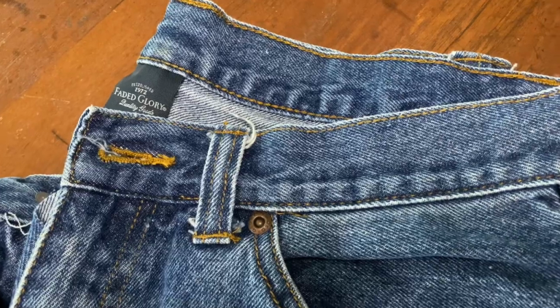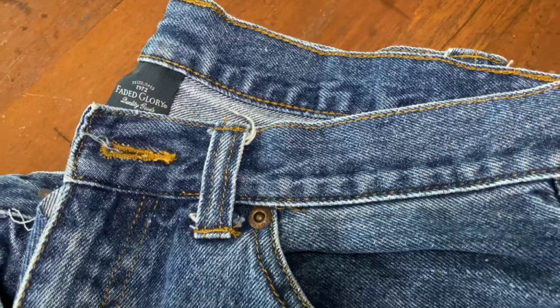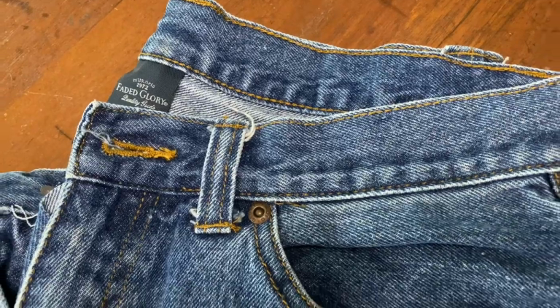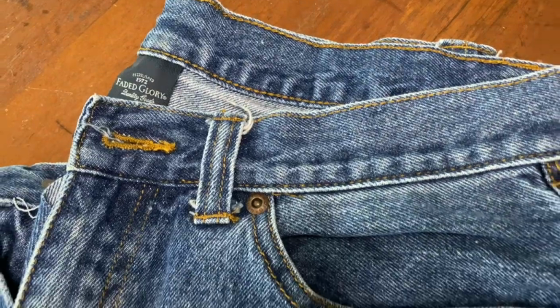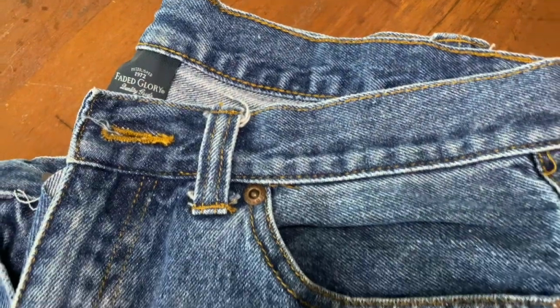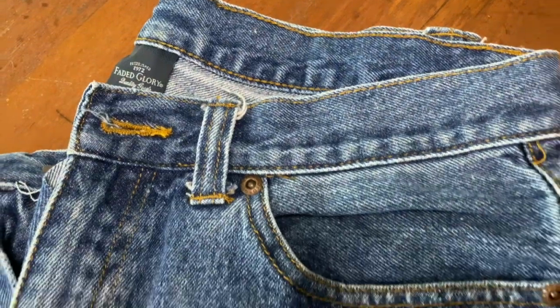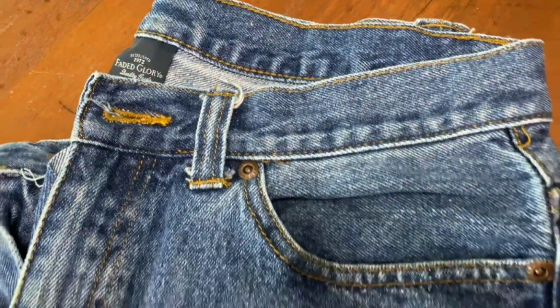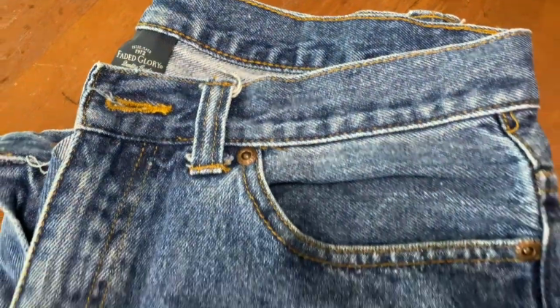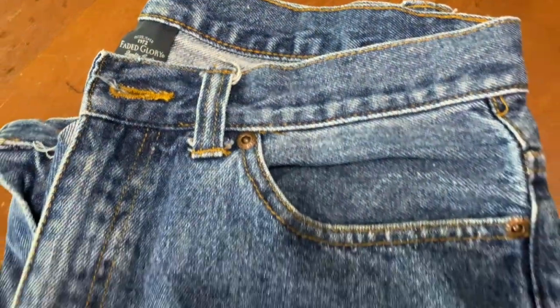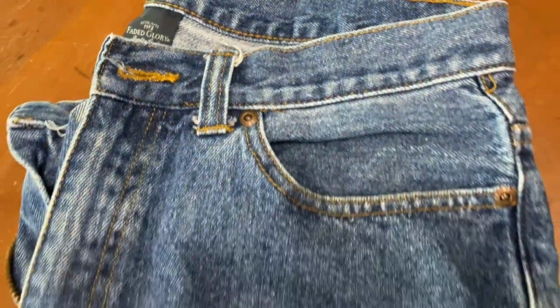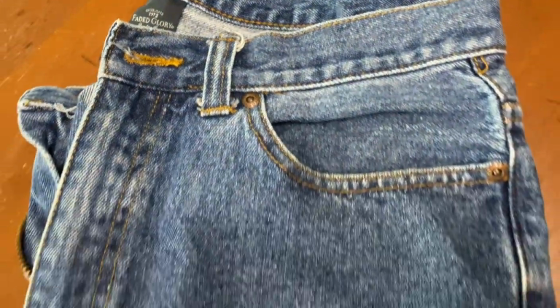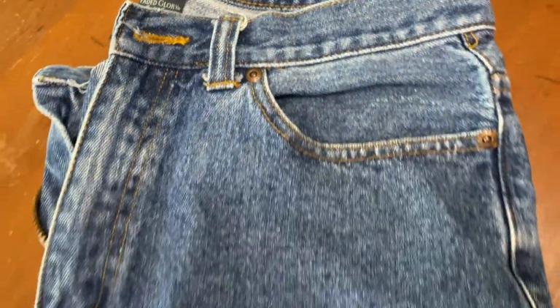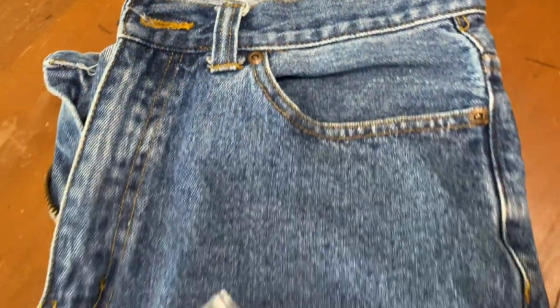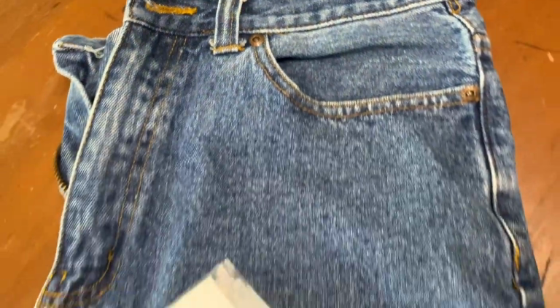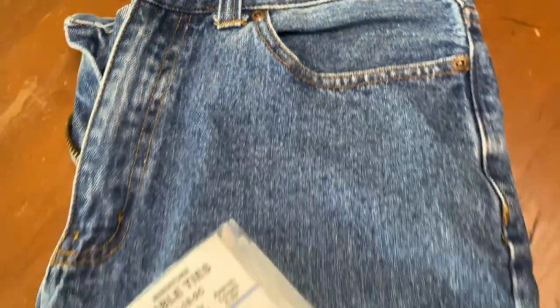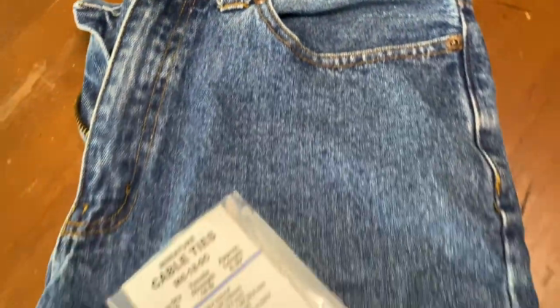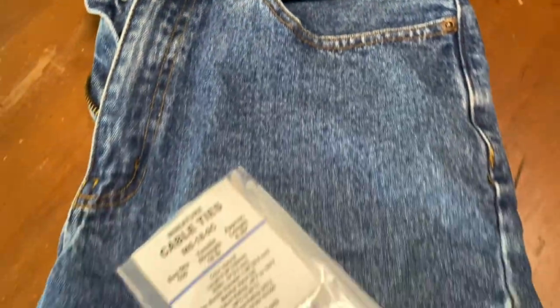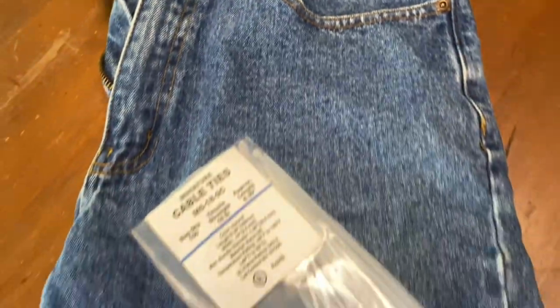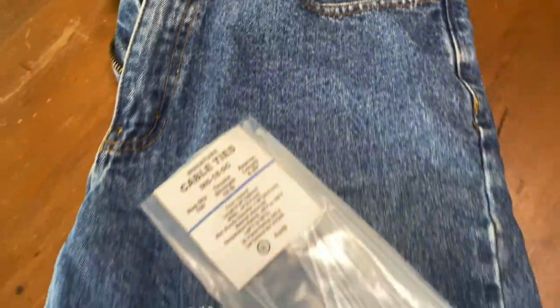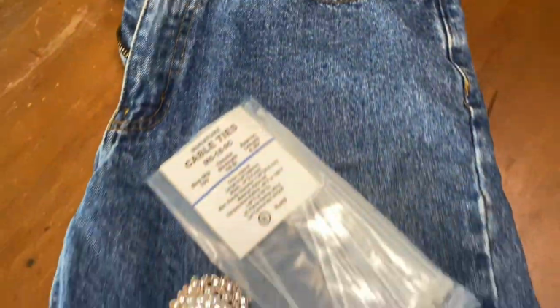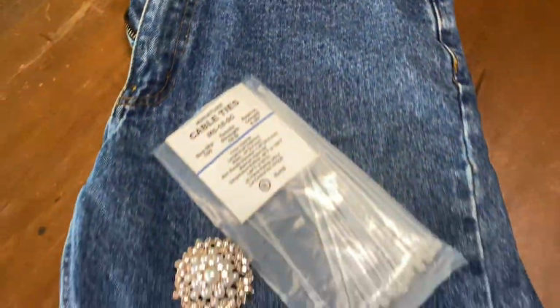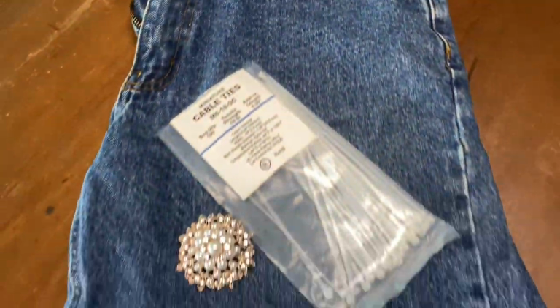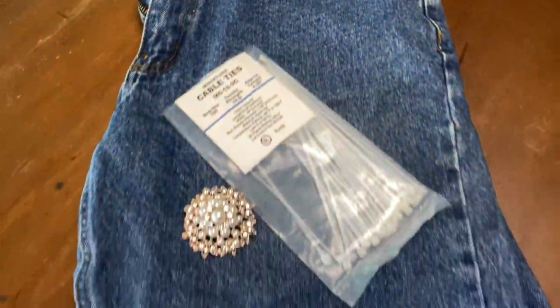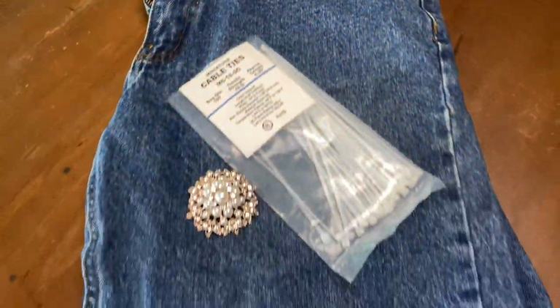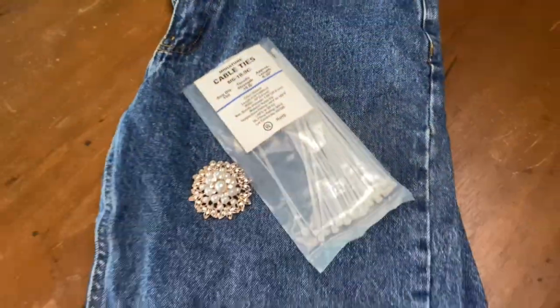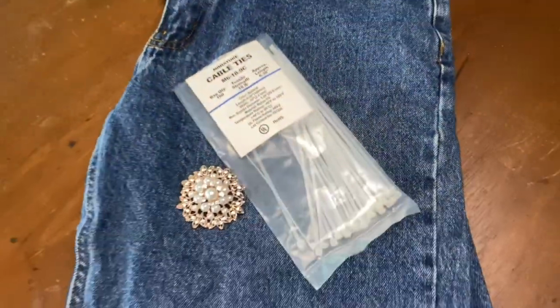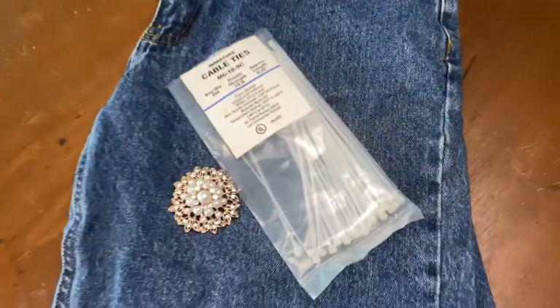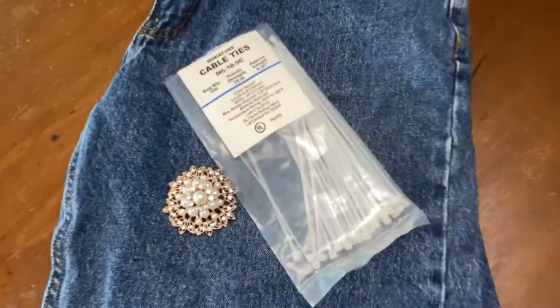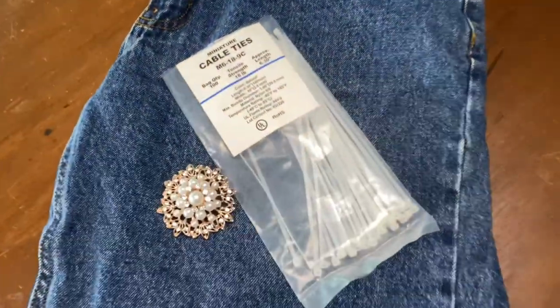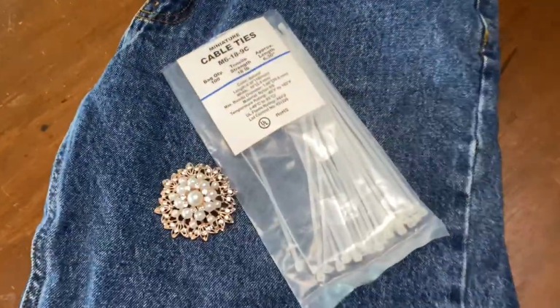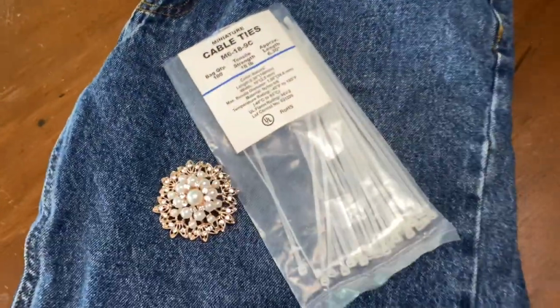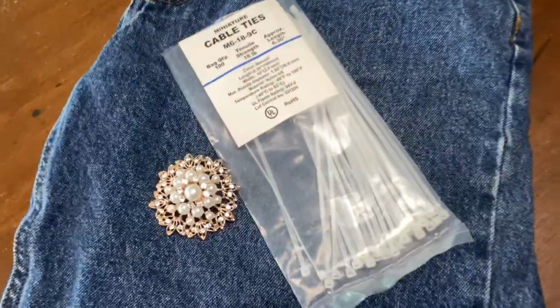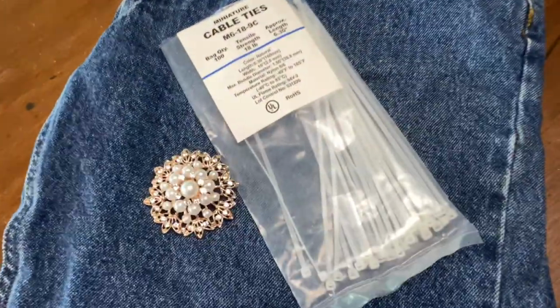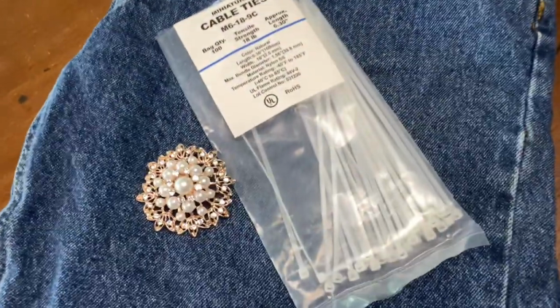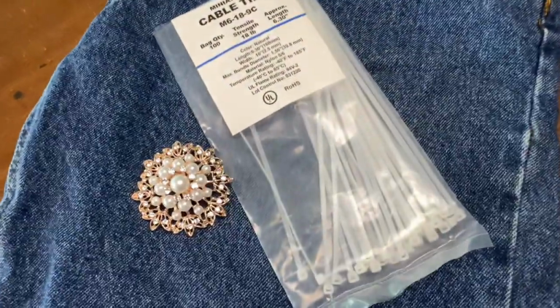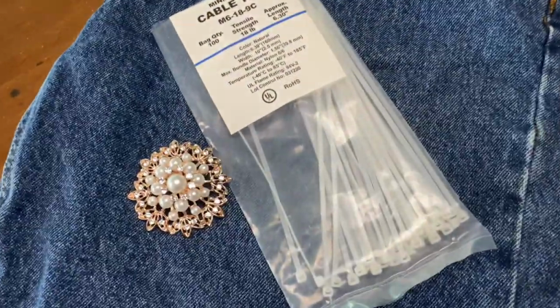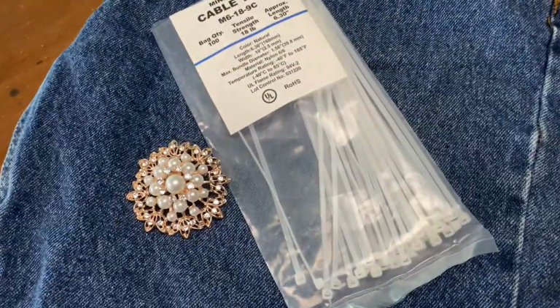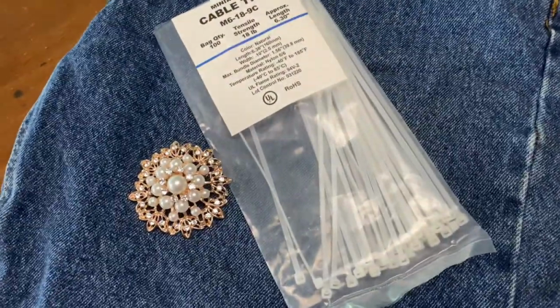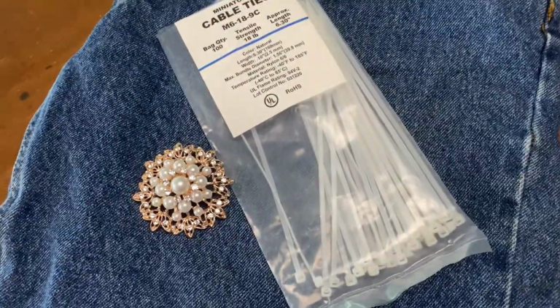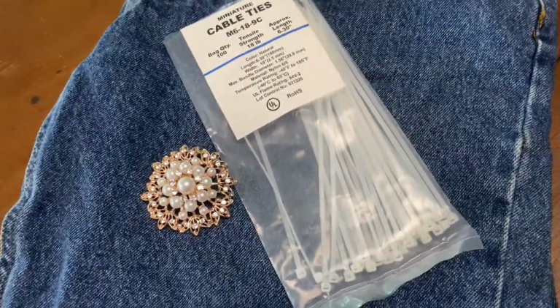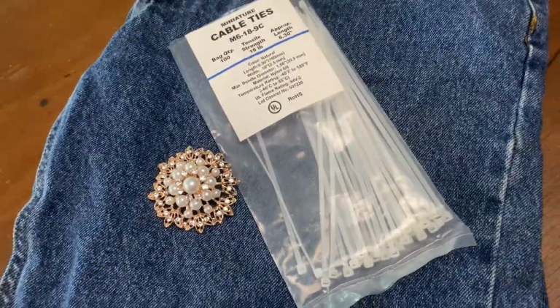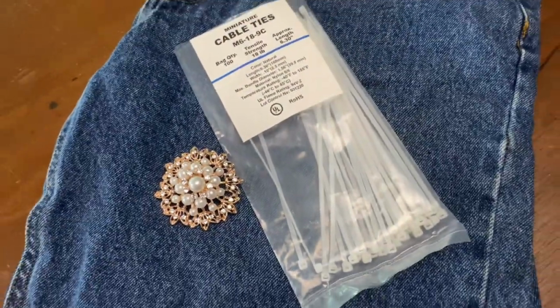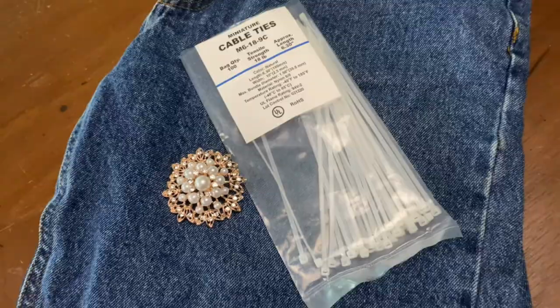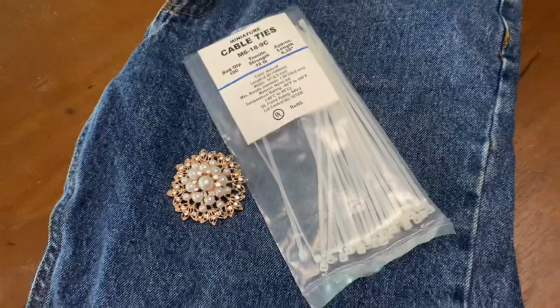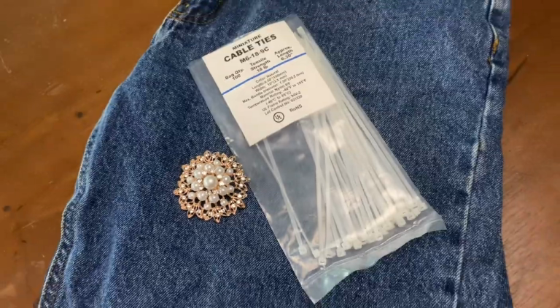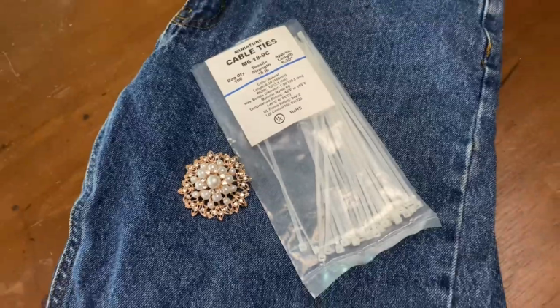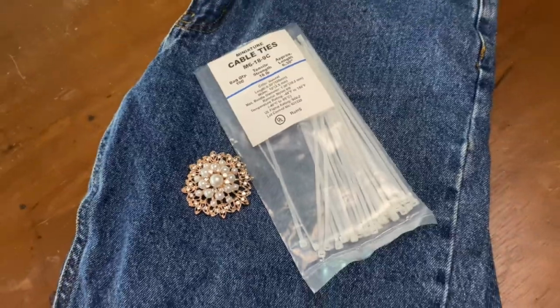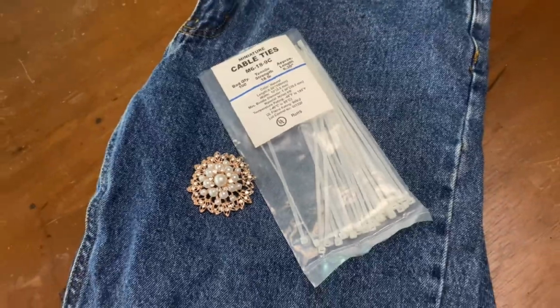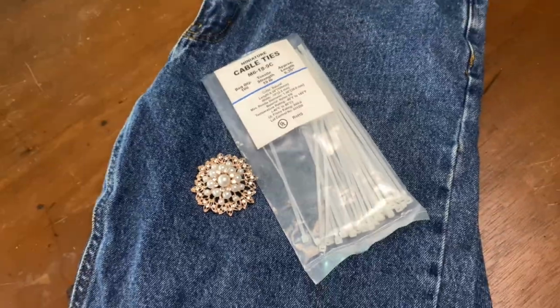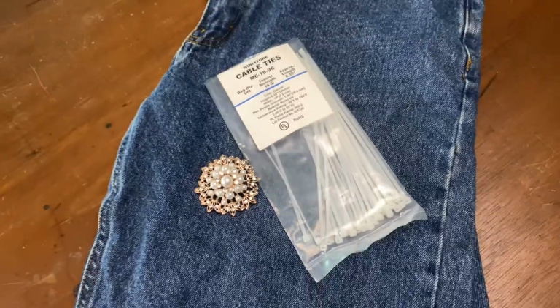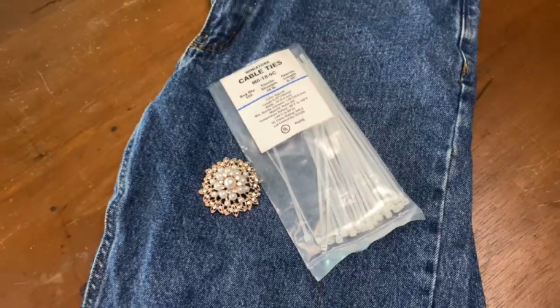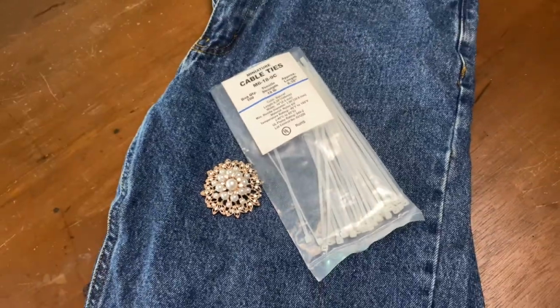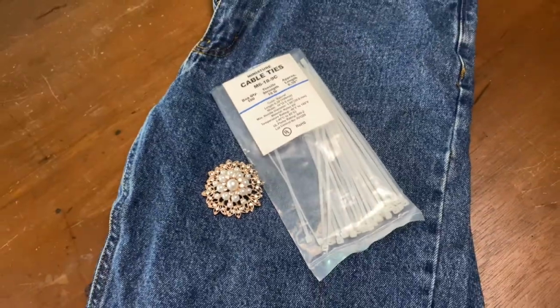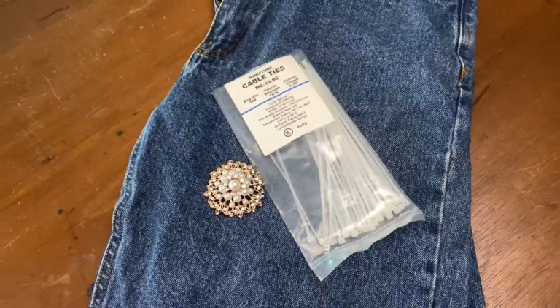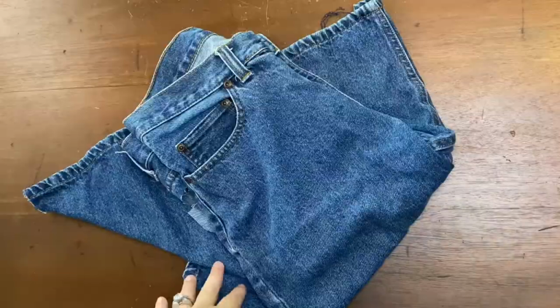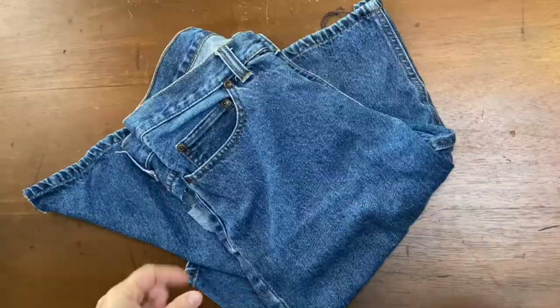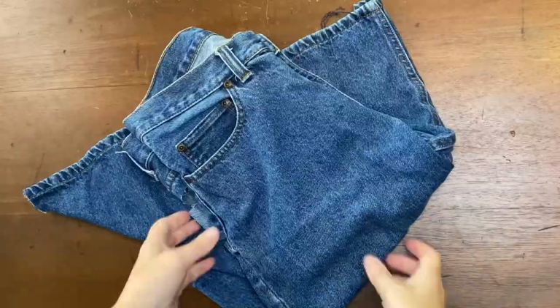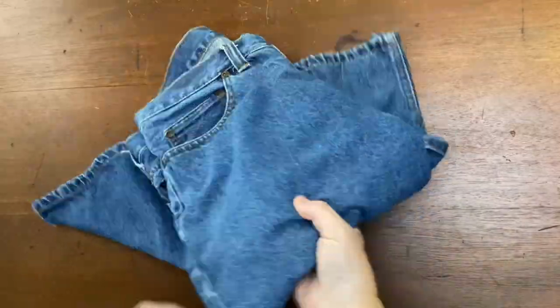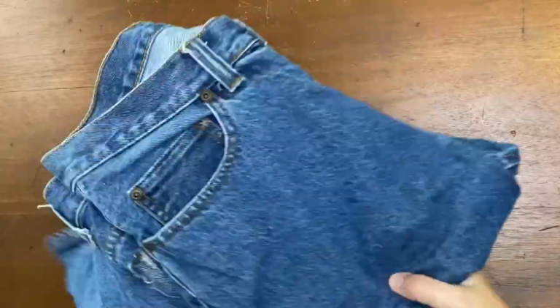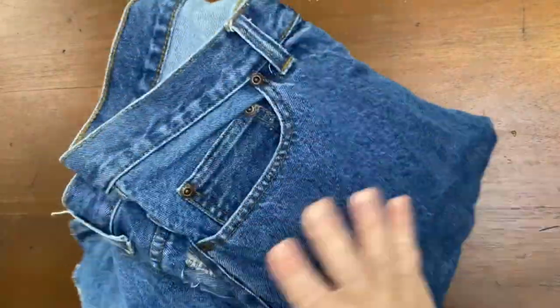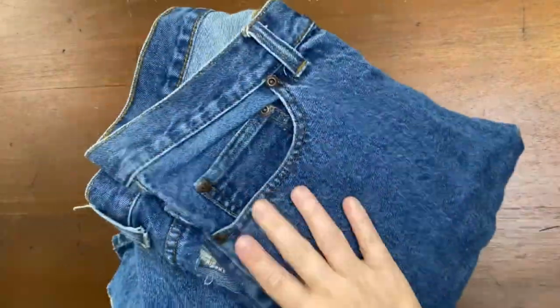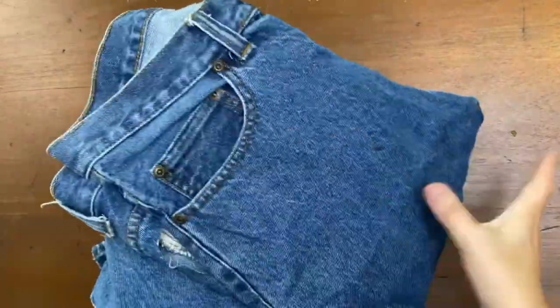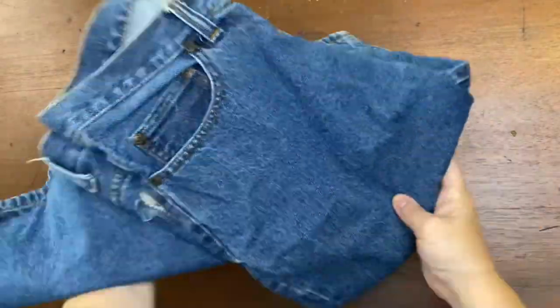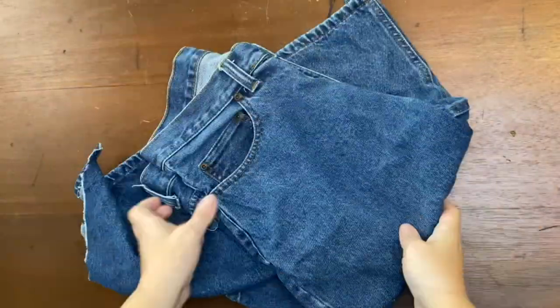You're going to need an old pair of jeans, zip ties, and an embellishment to make this denim messy bow.